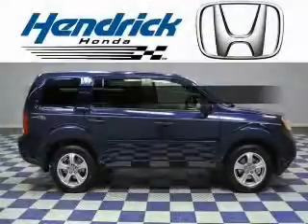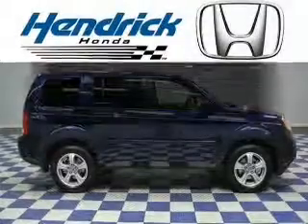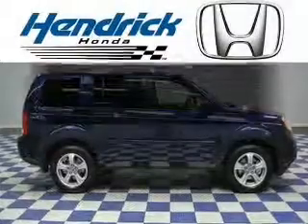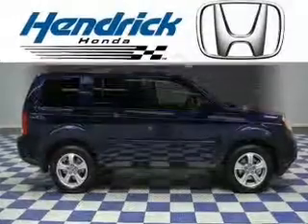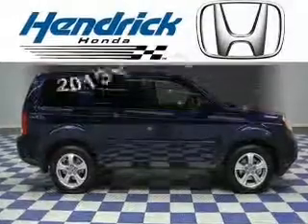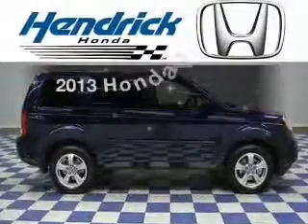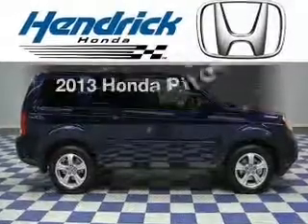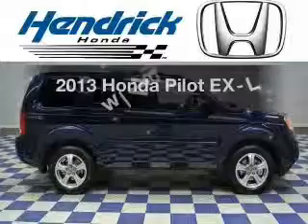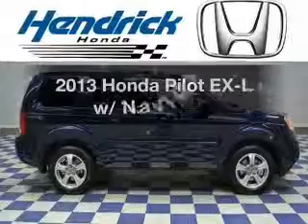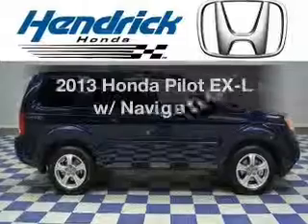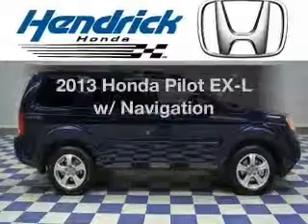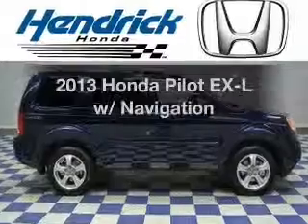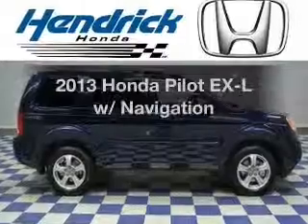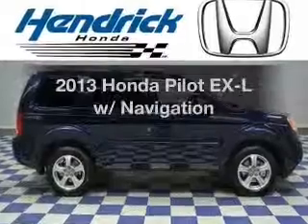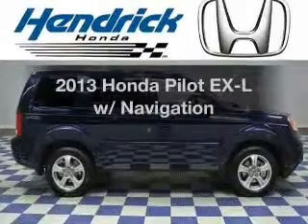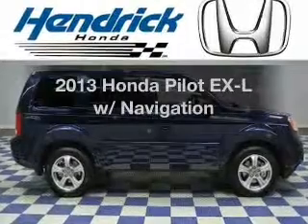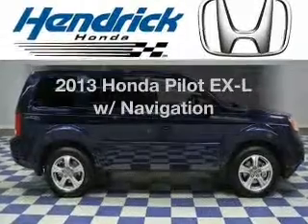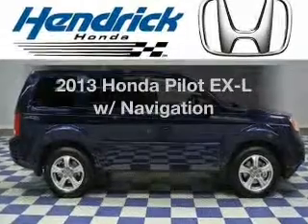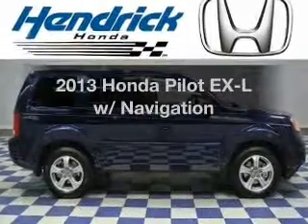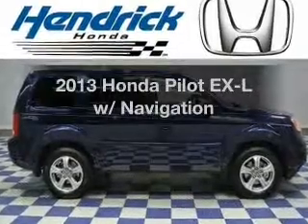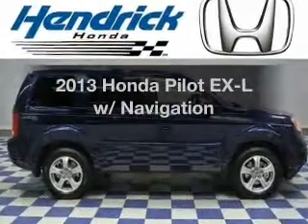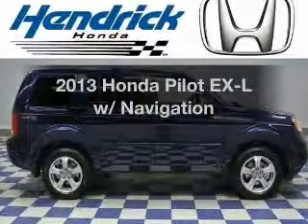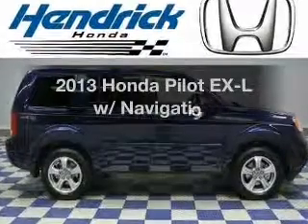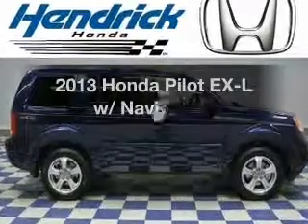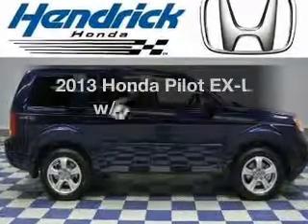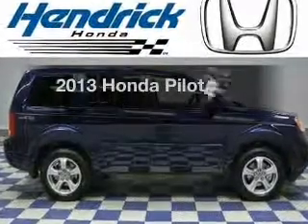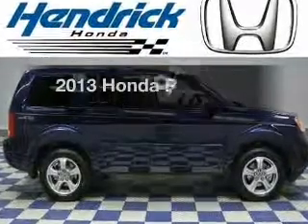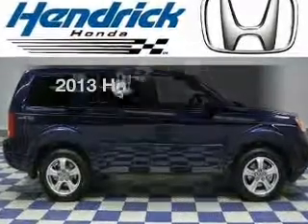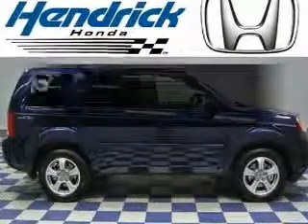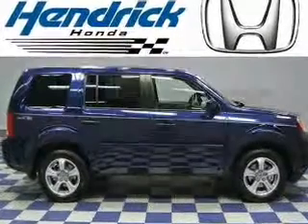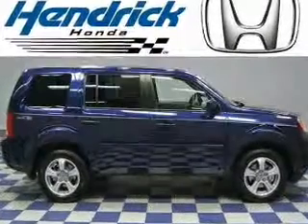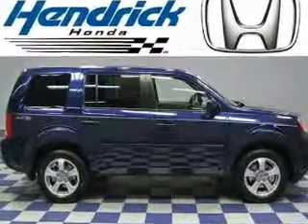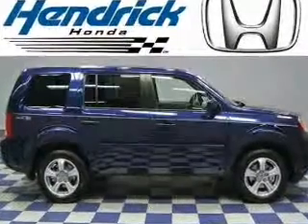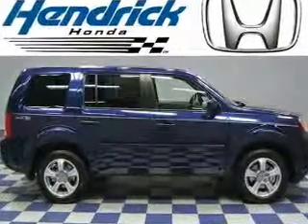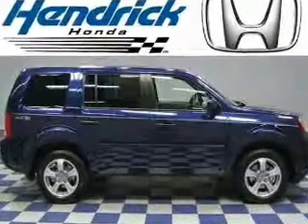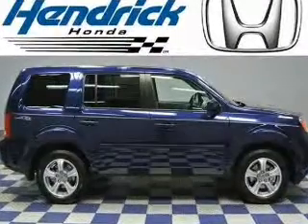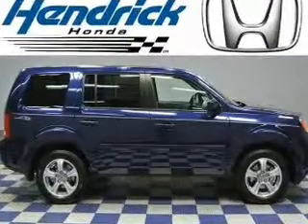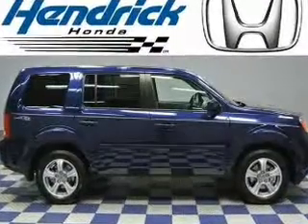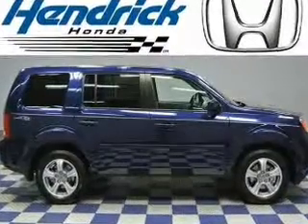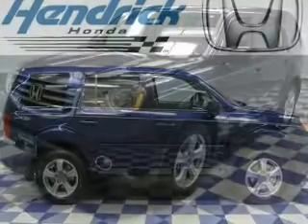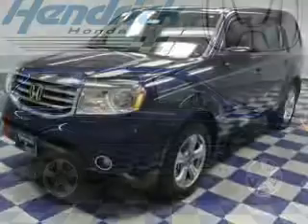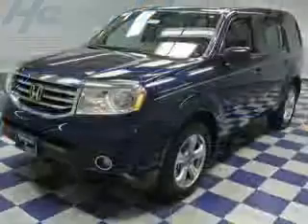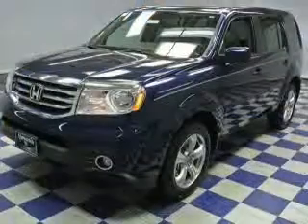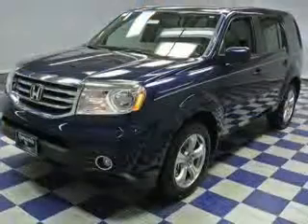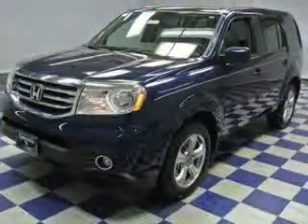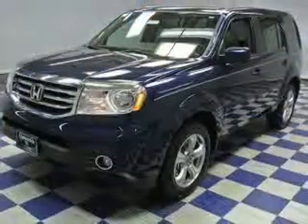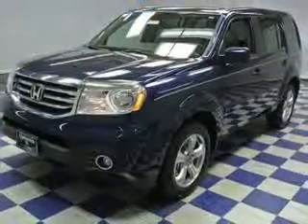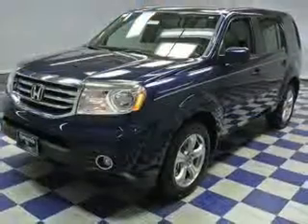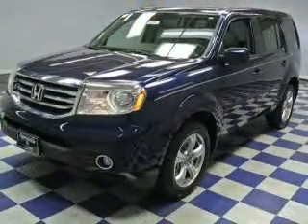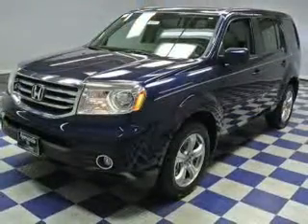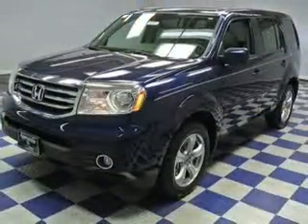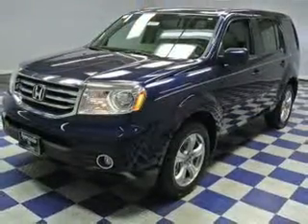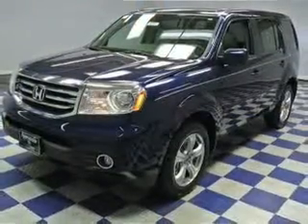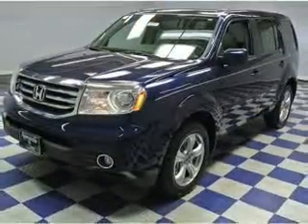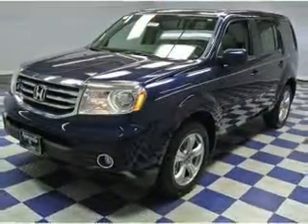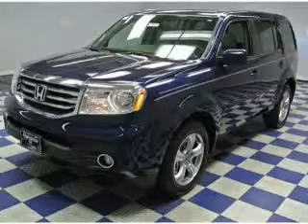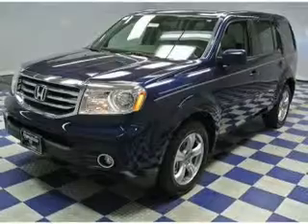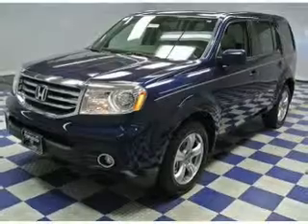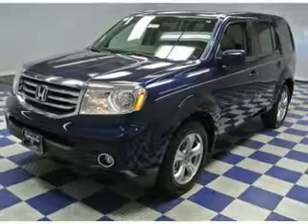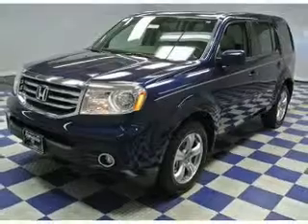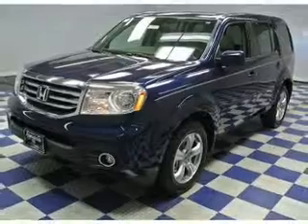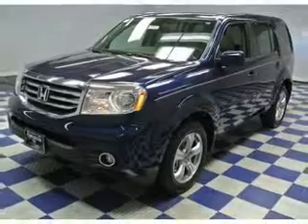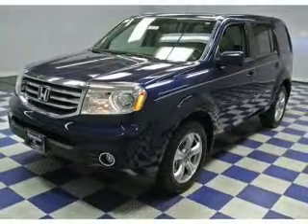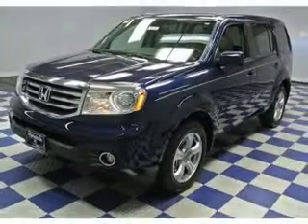Get noticed in this 2013 Honda Pilot. If you're looking for a first-rate auto, this one could be yours today.